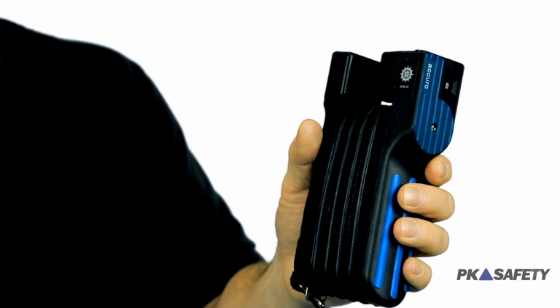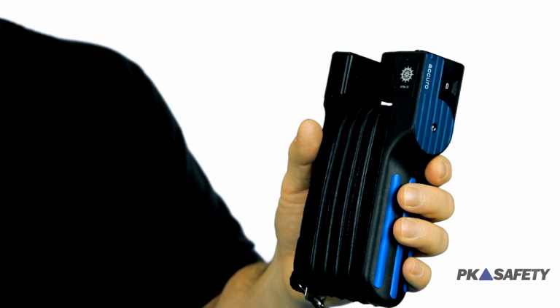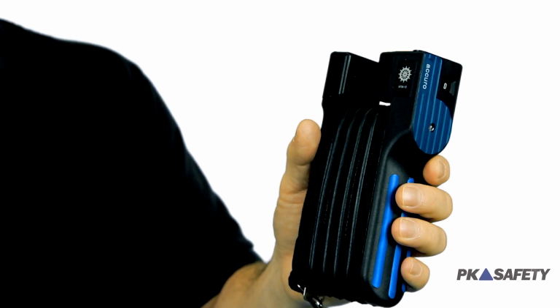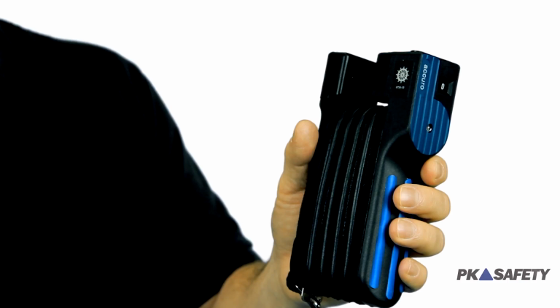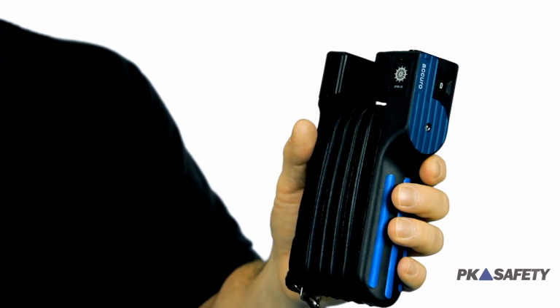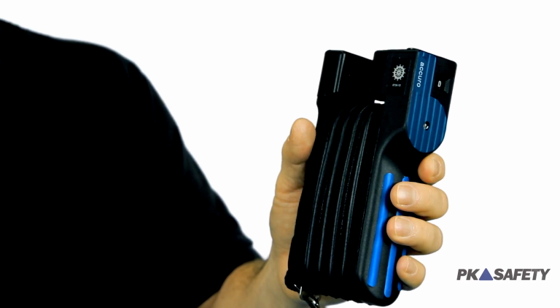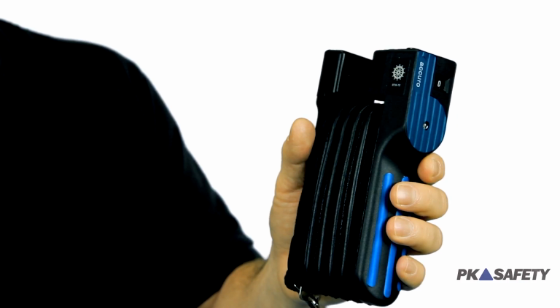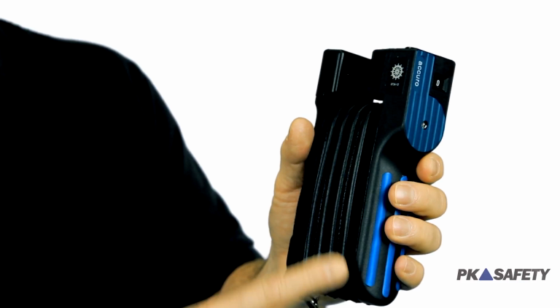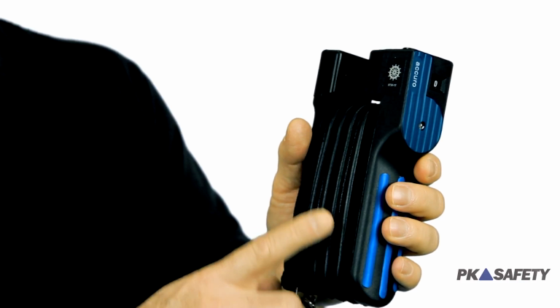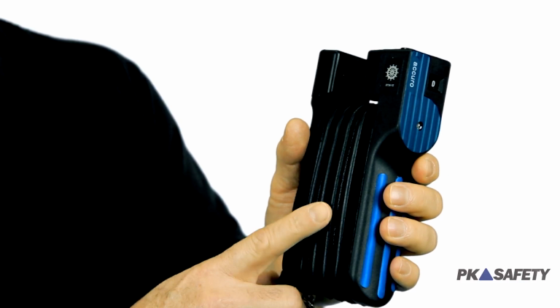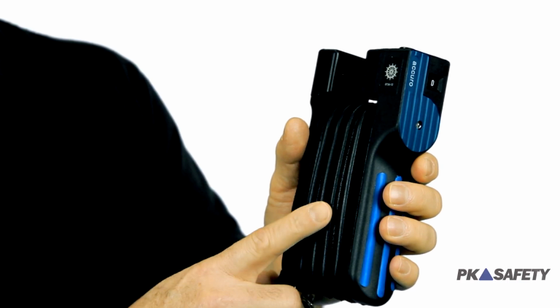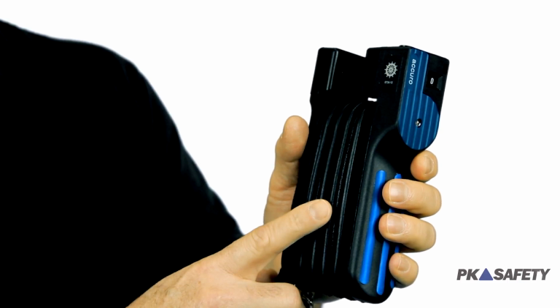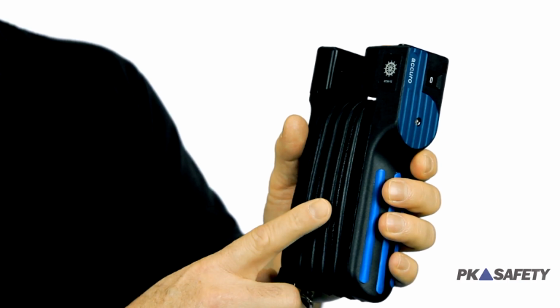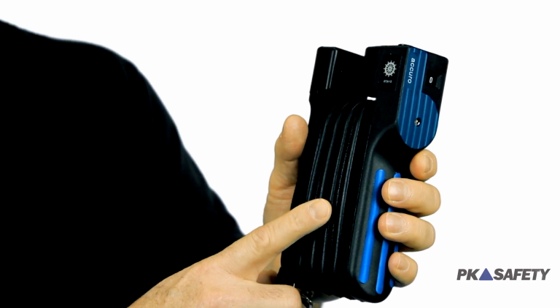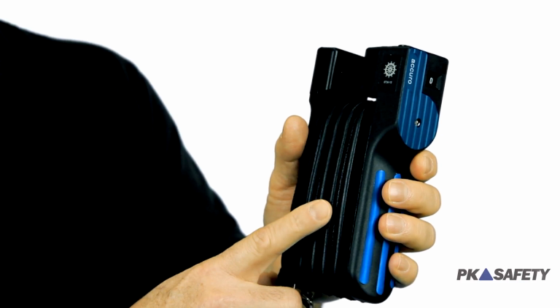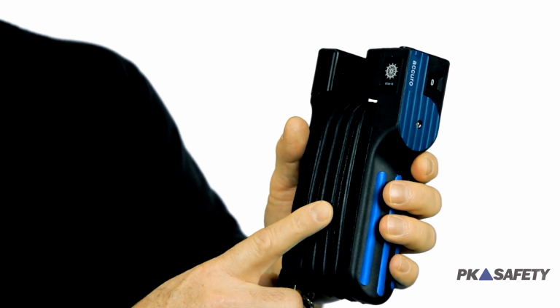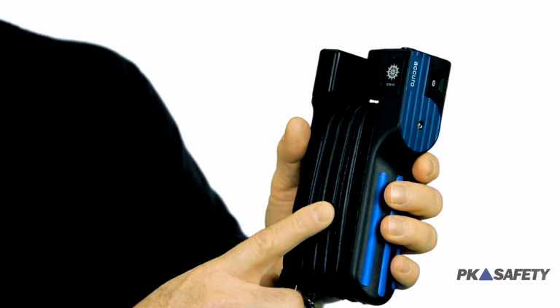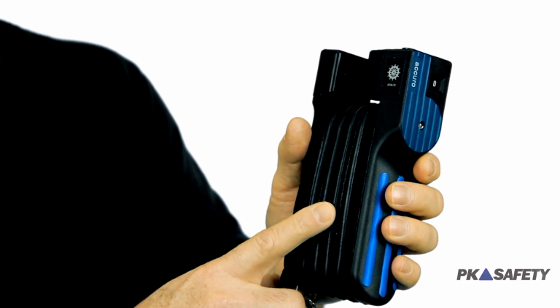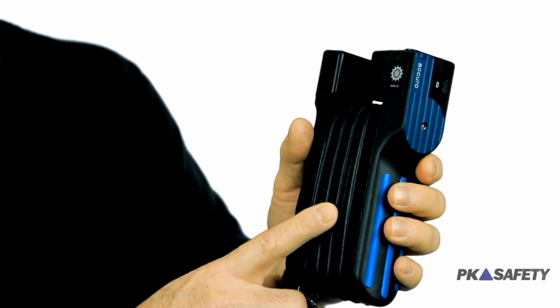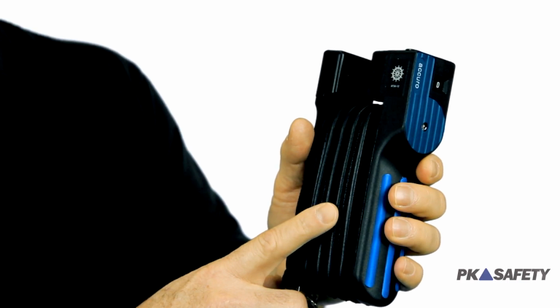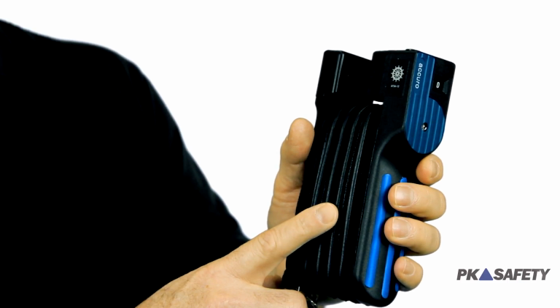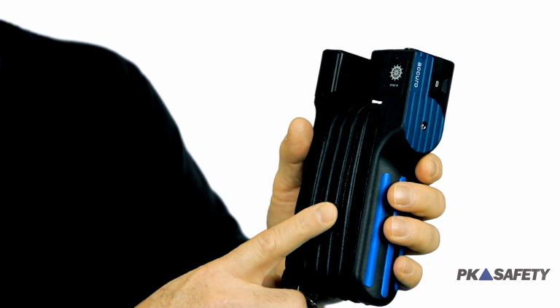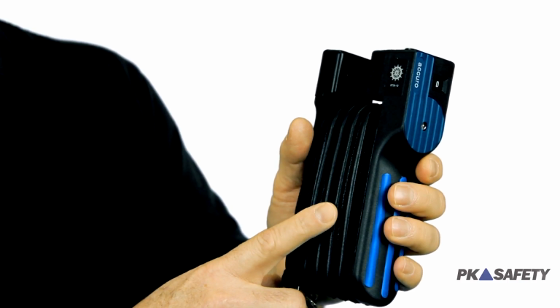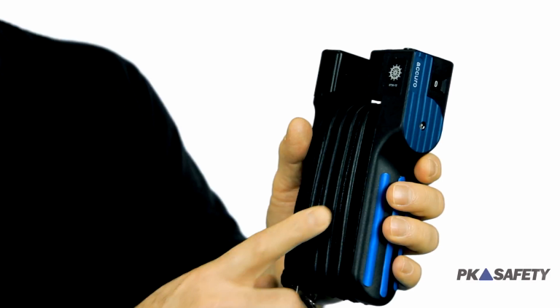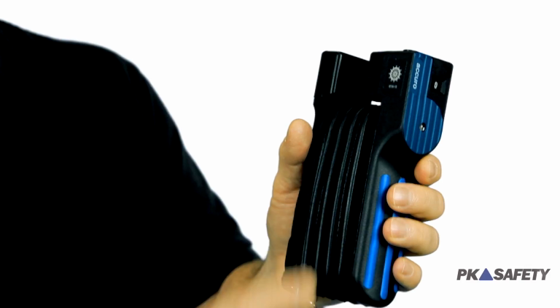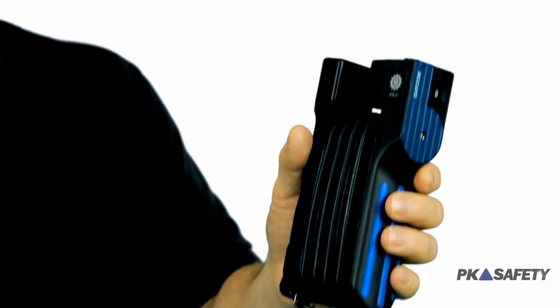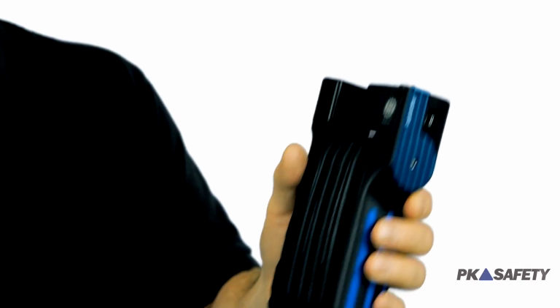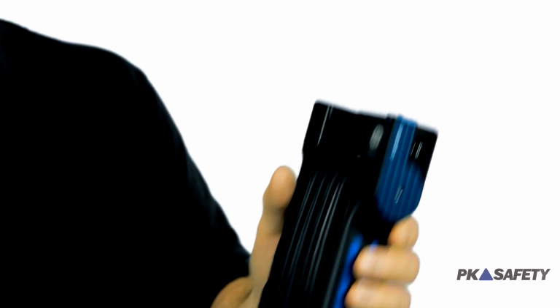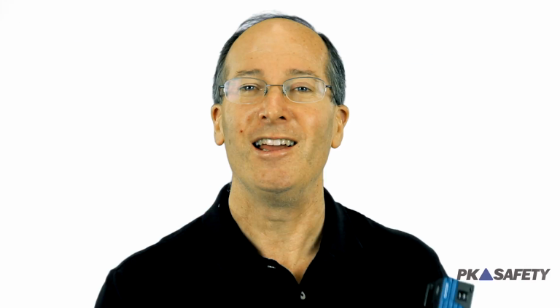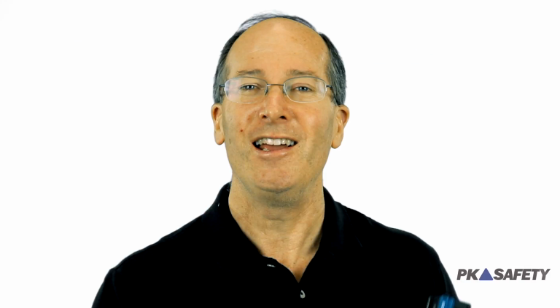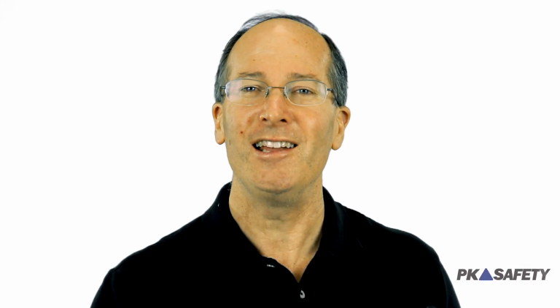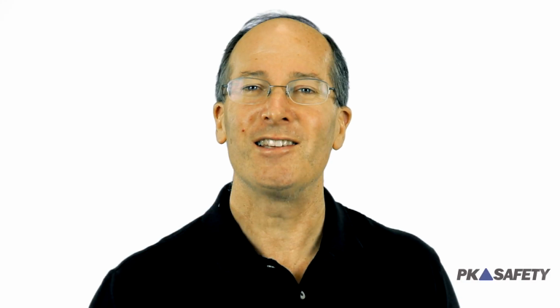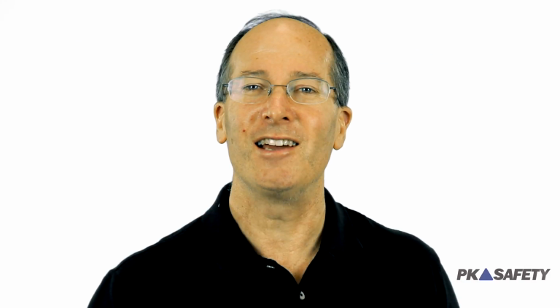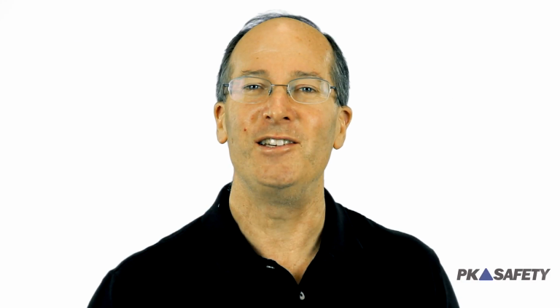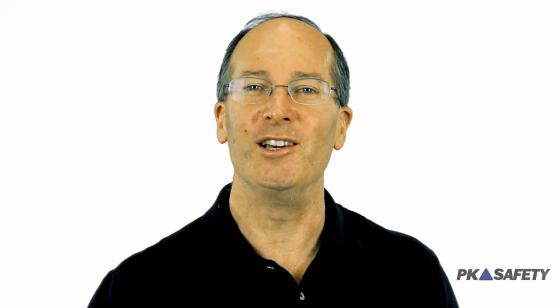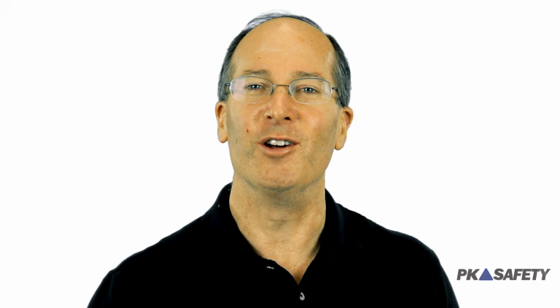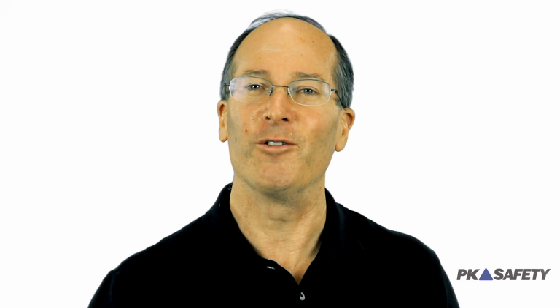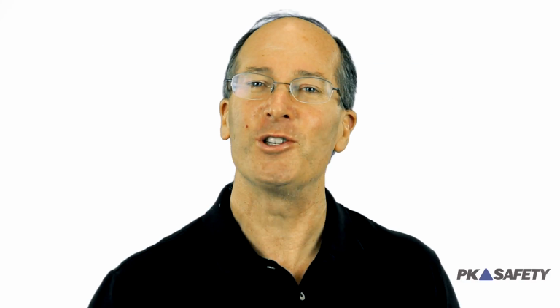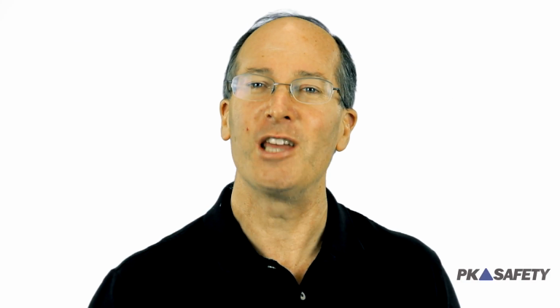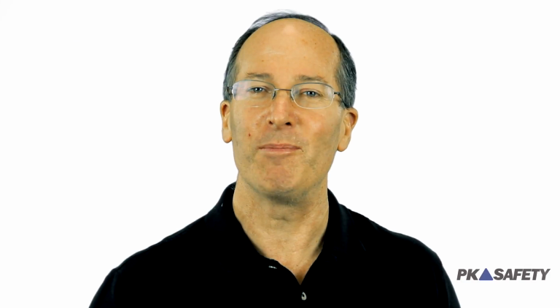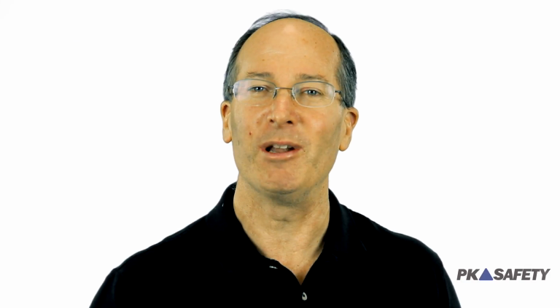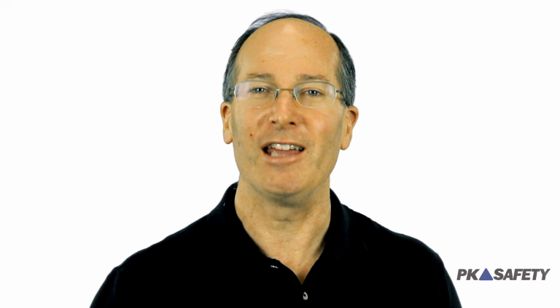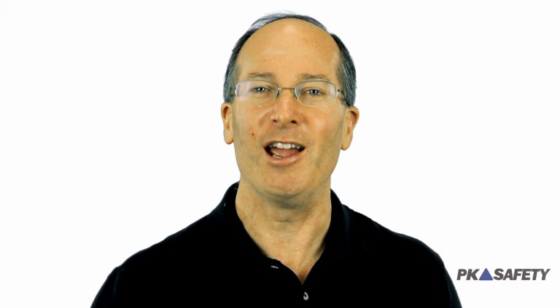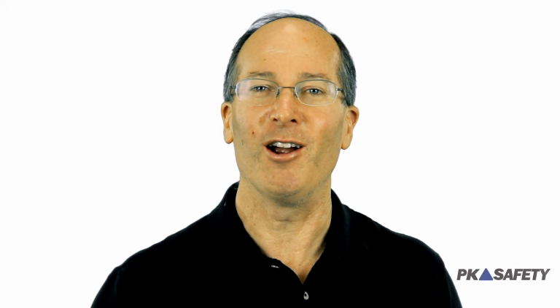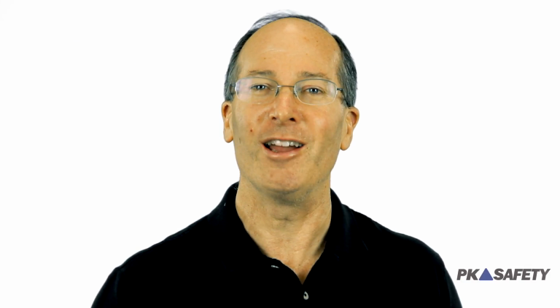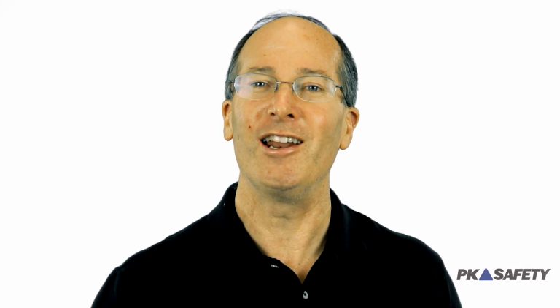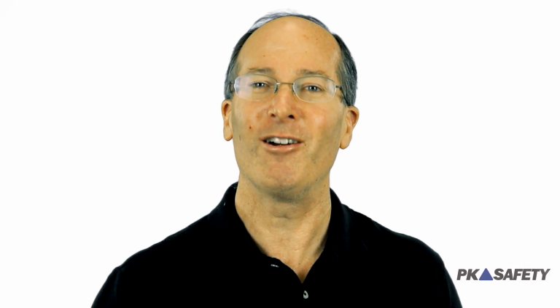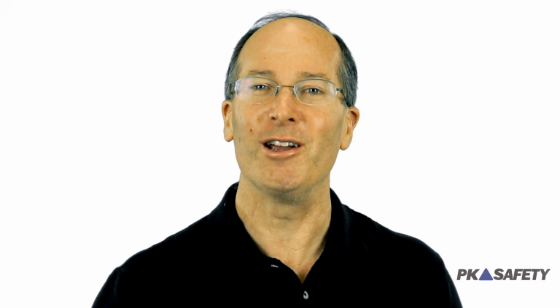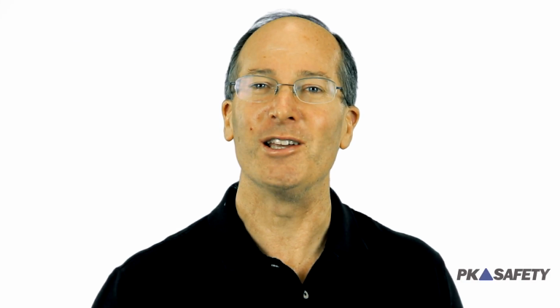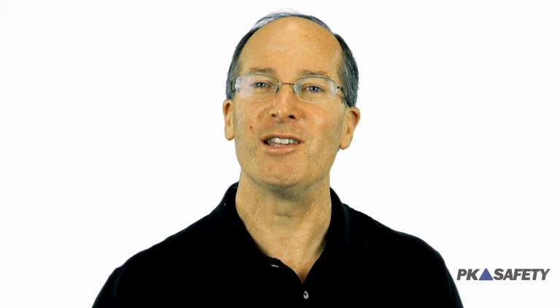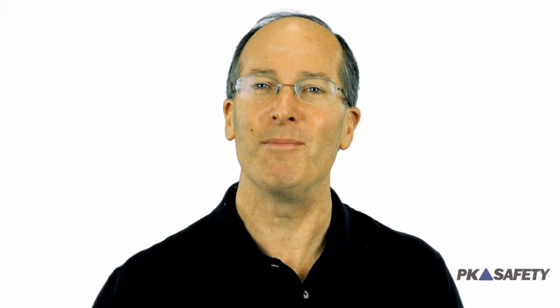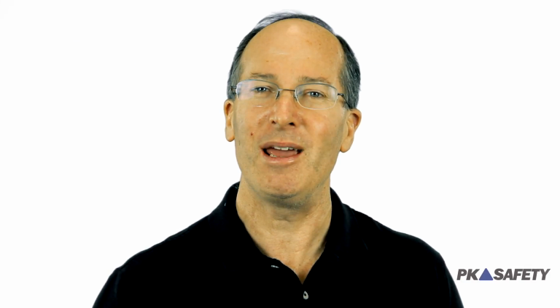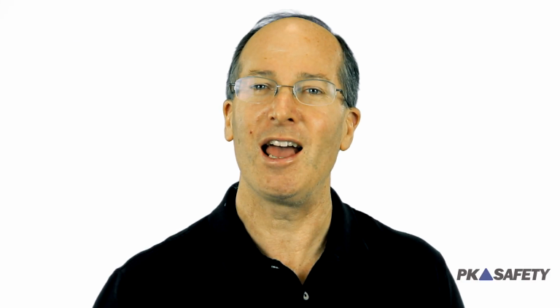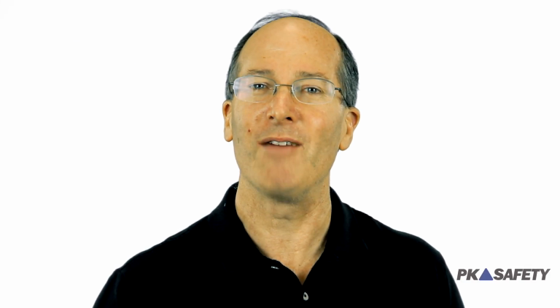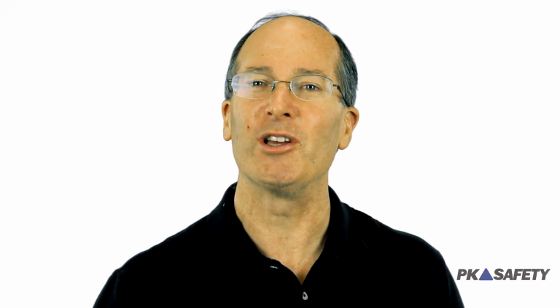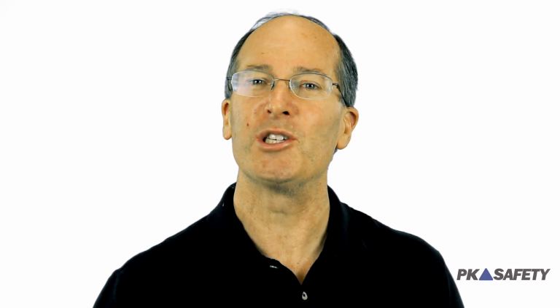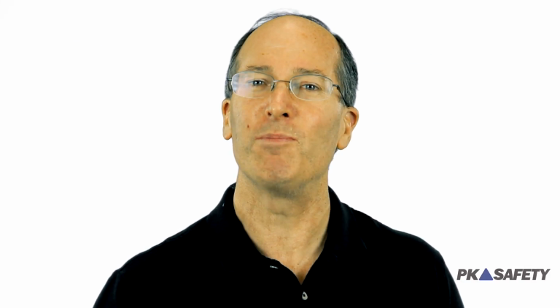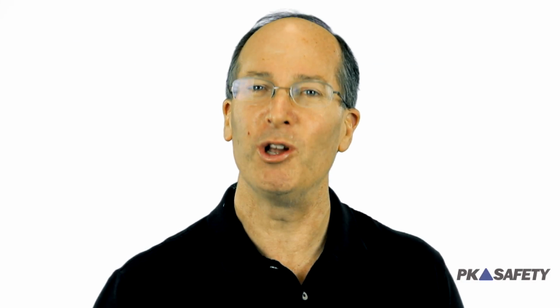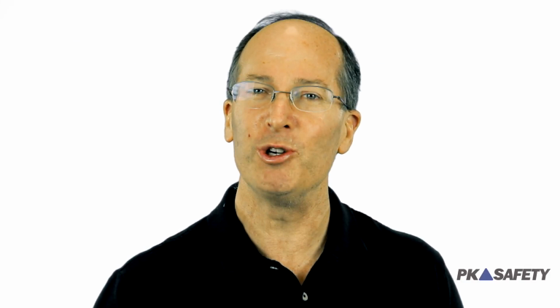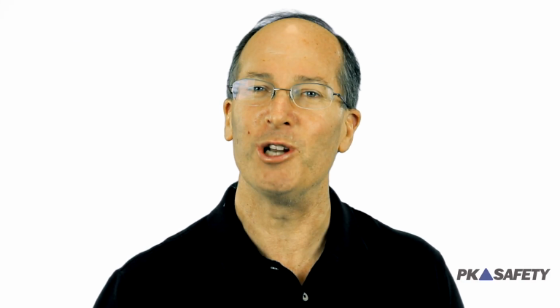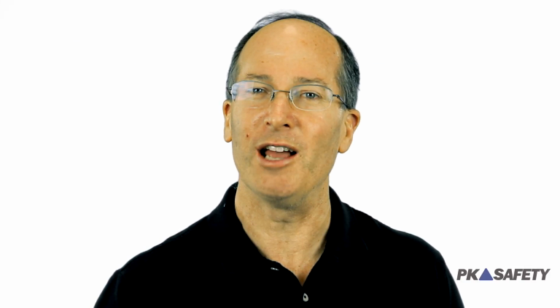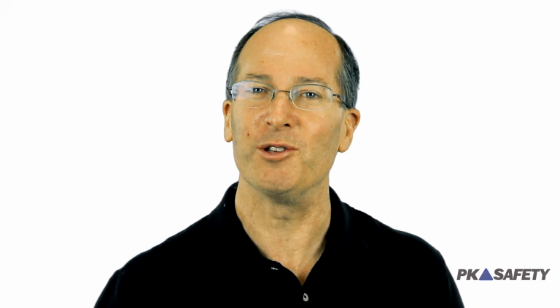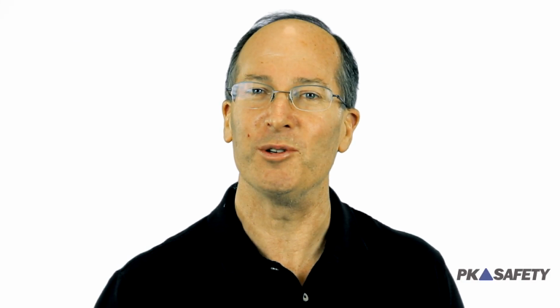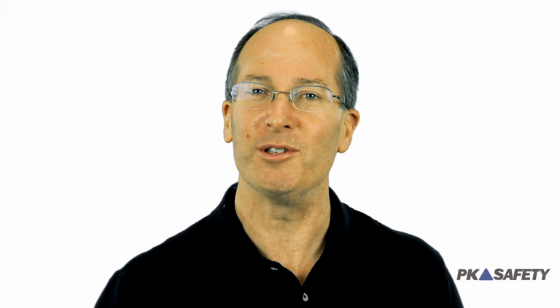Since the bellows-style pump operates without electricity, it's ideal for sampling air in areas that may have explosion hazards.